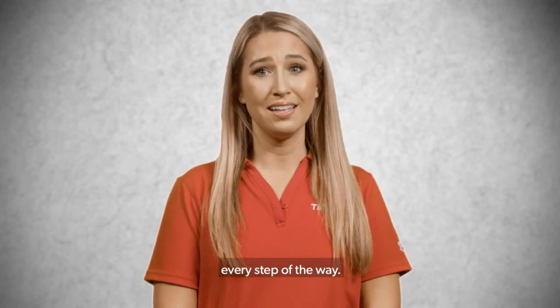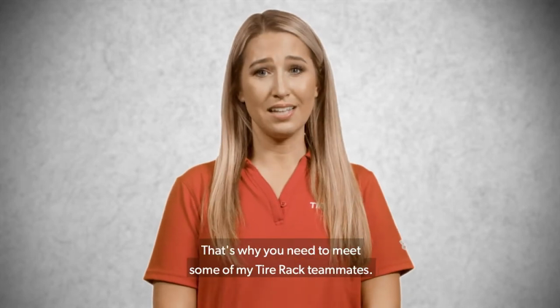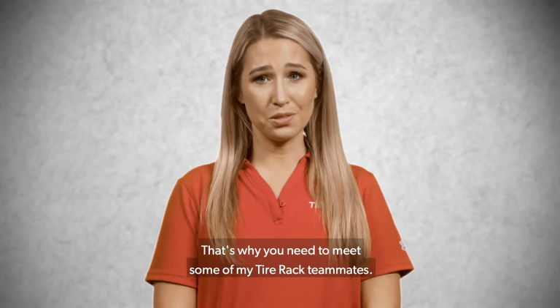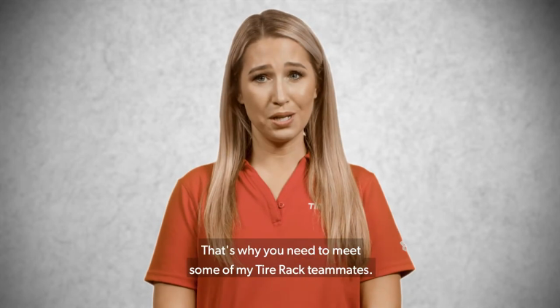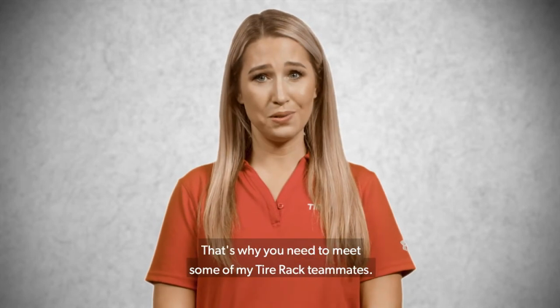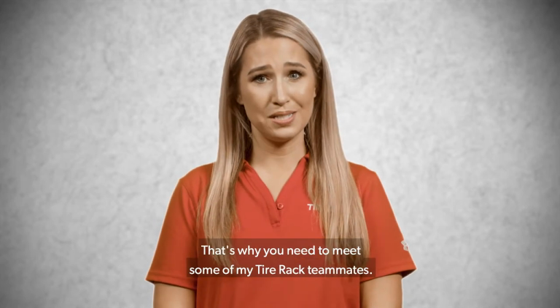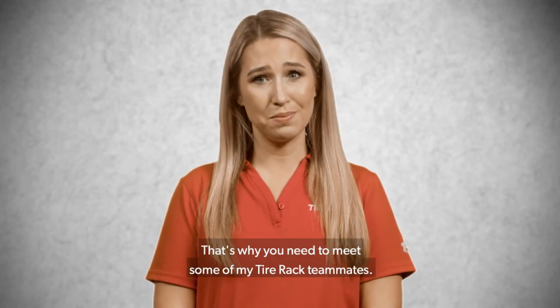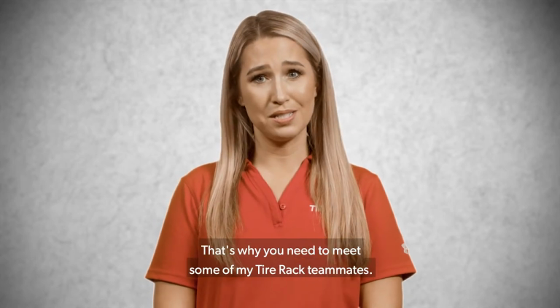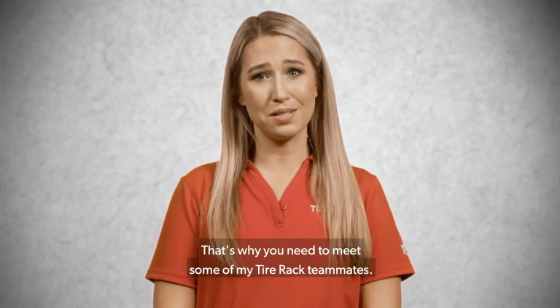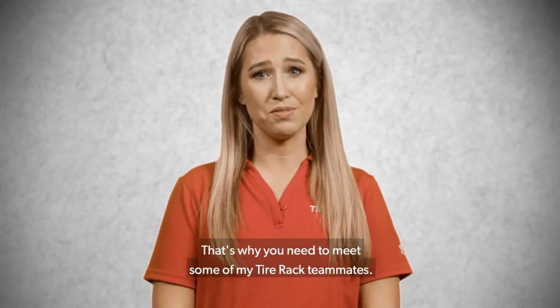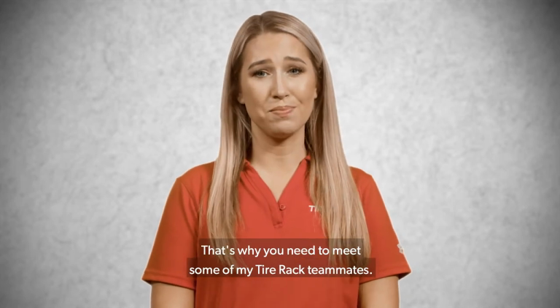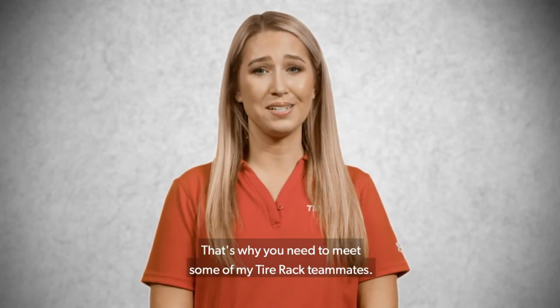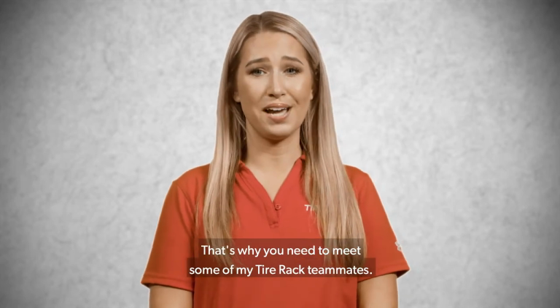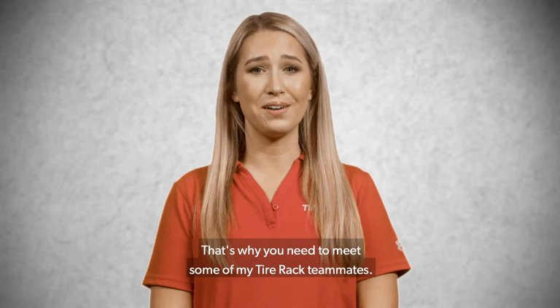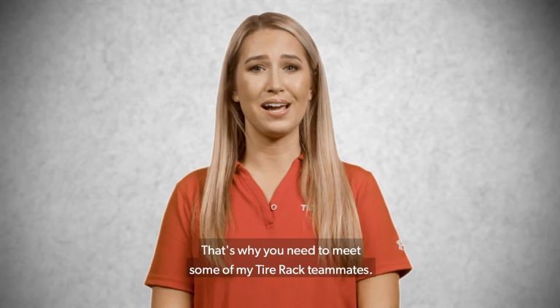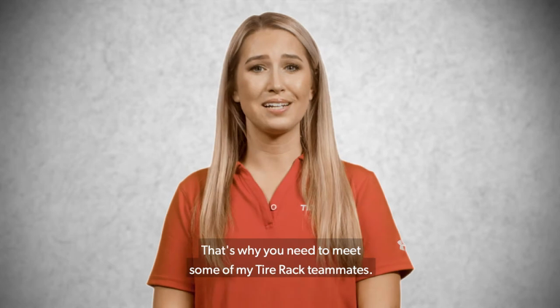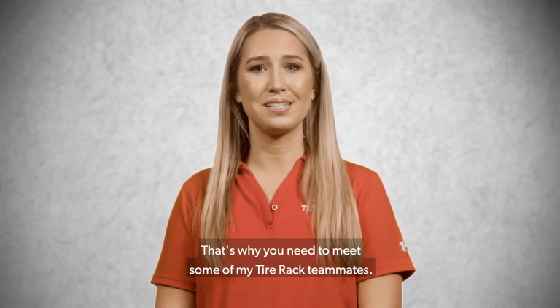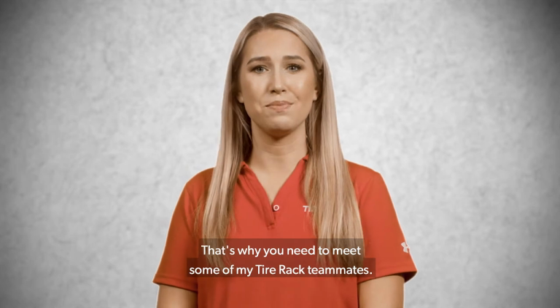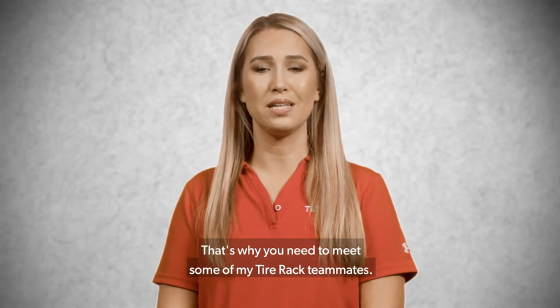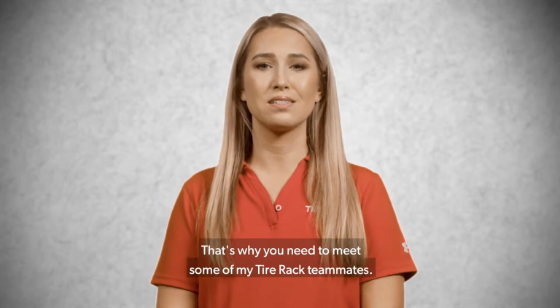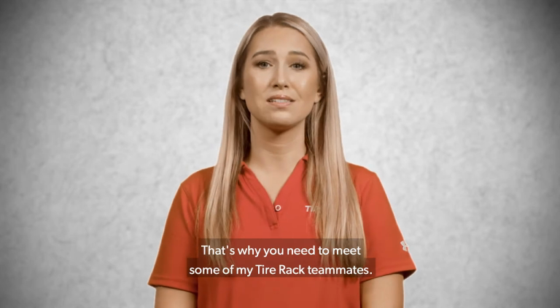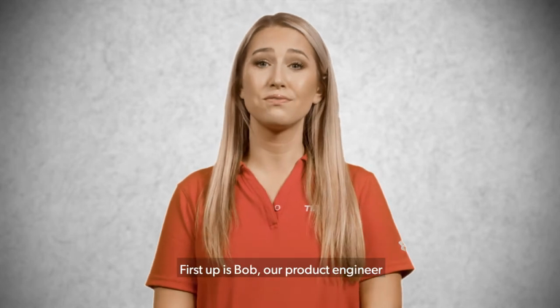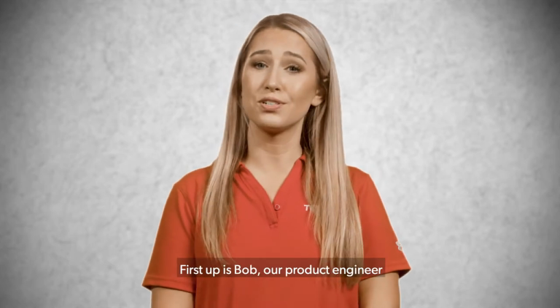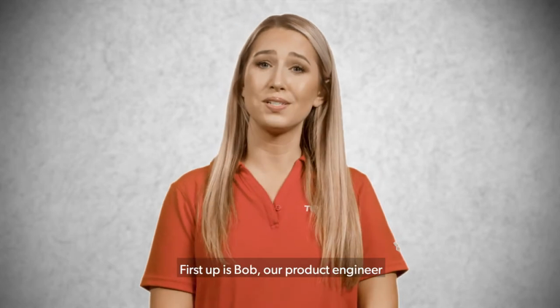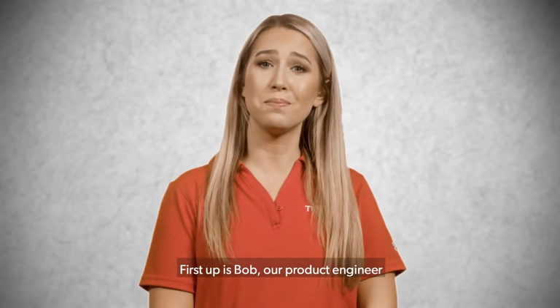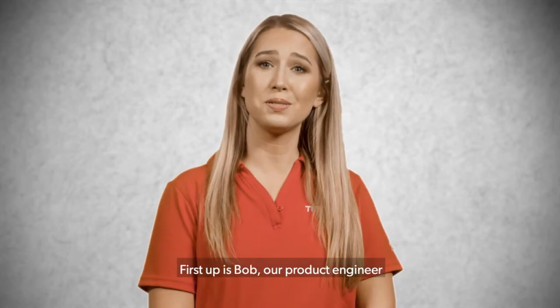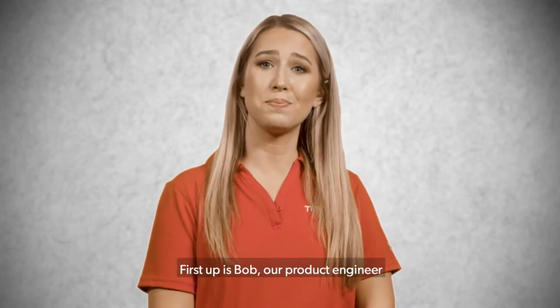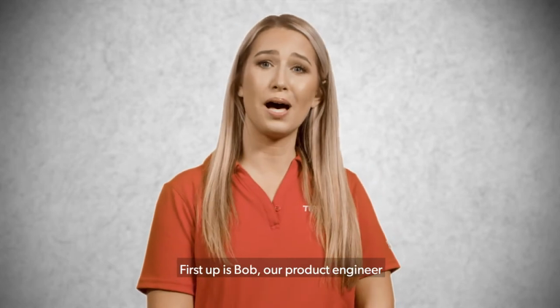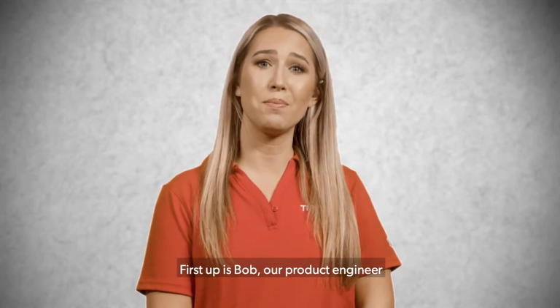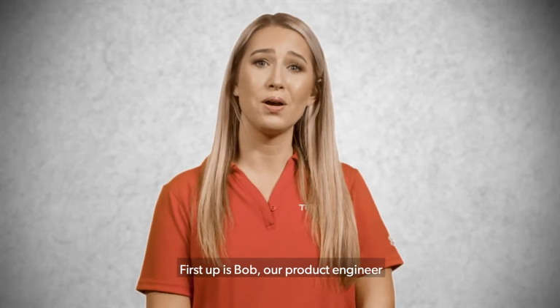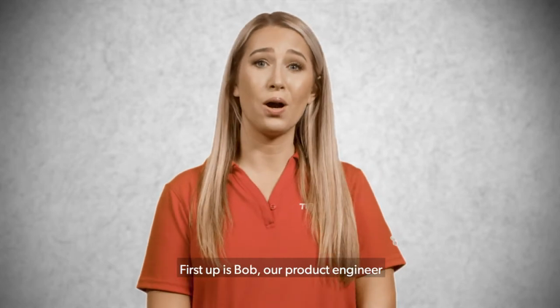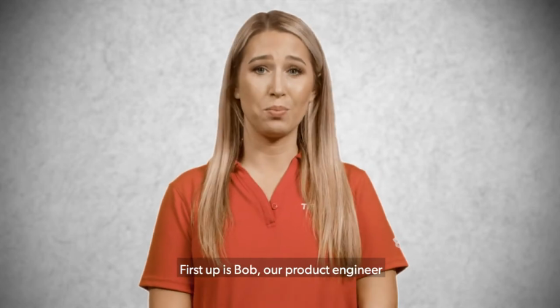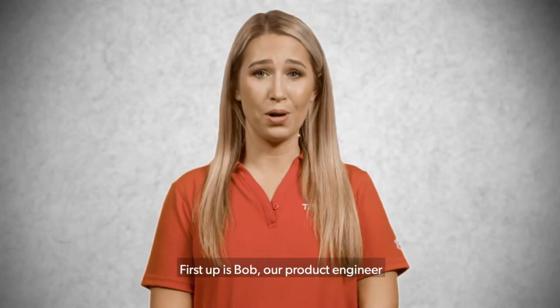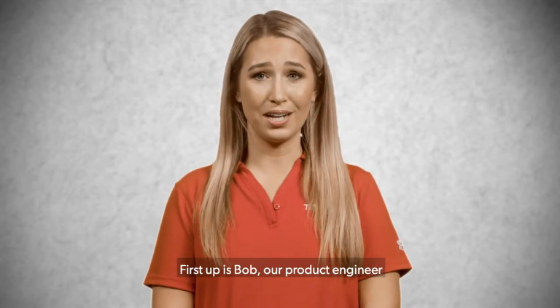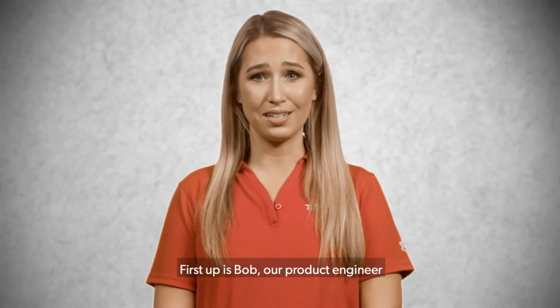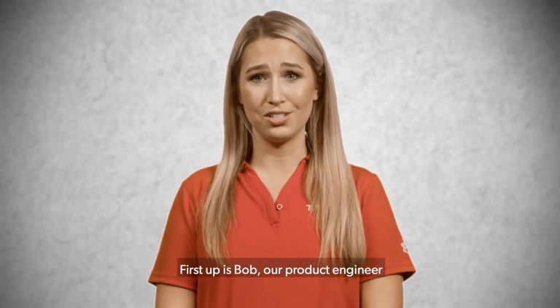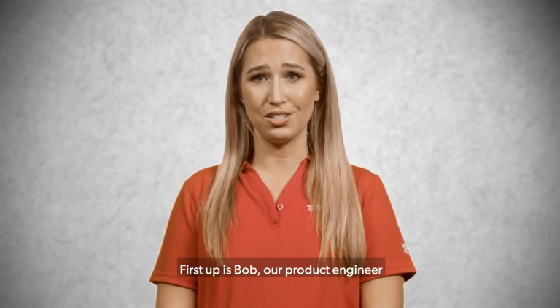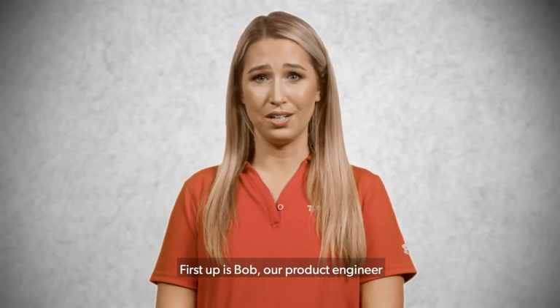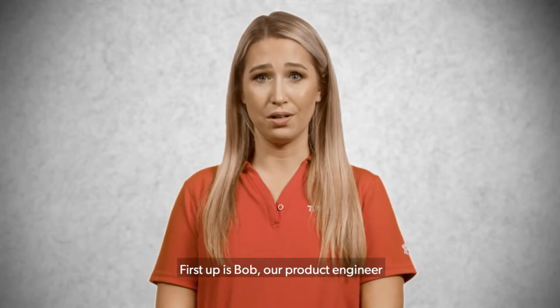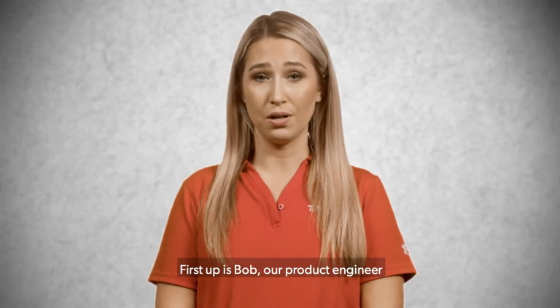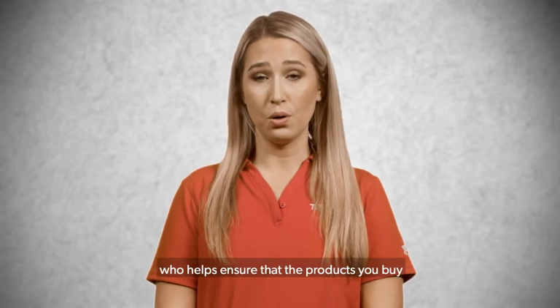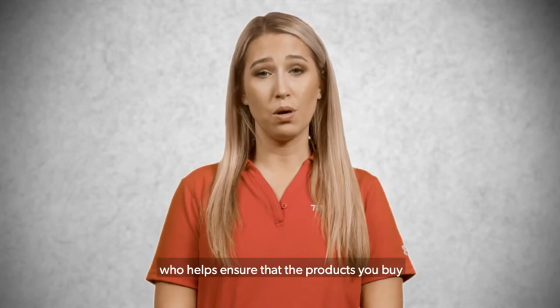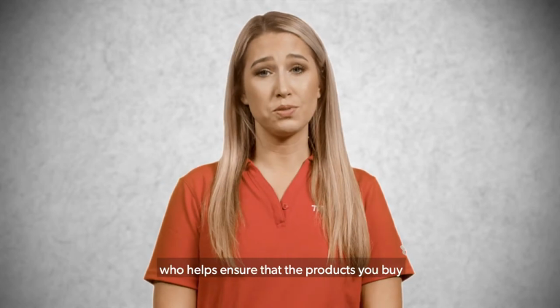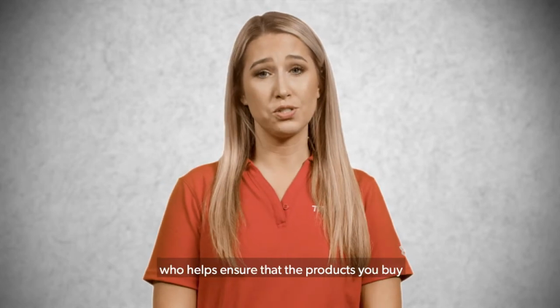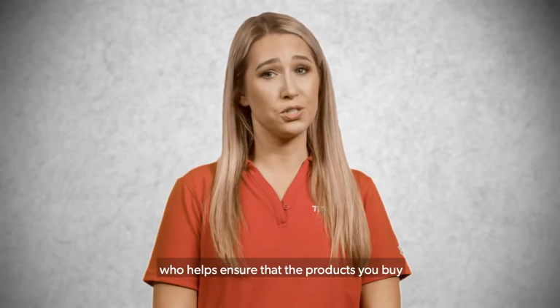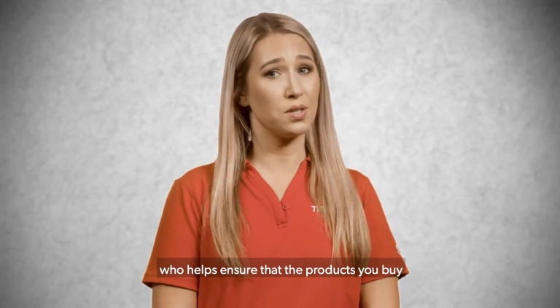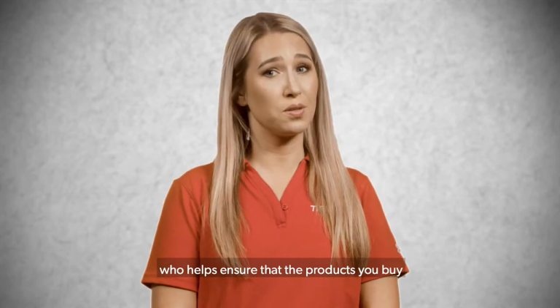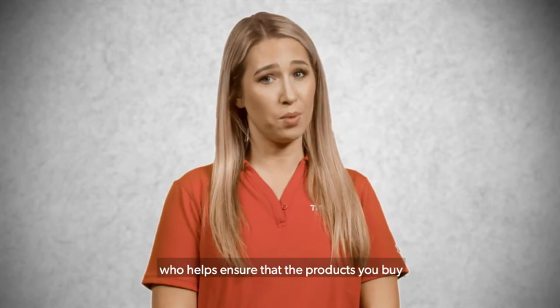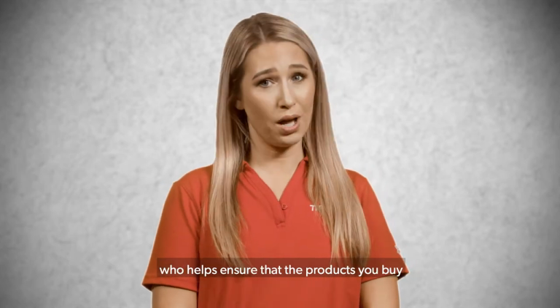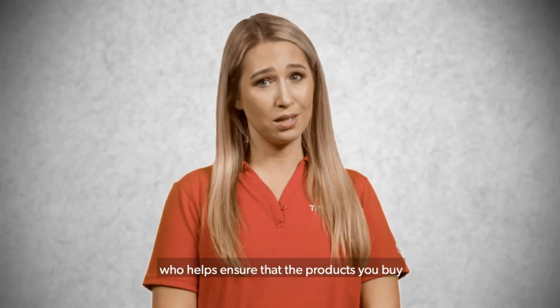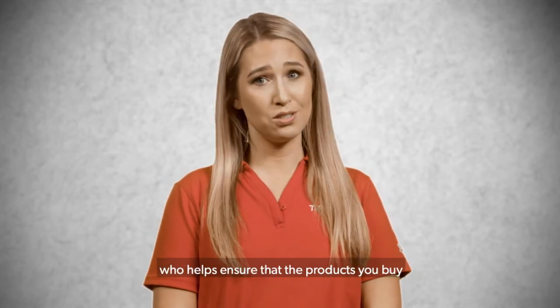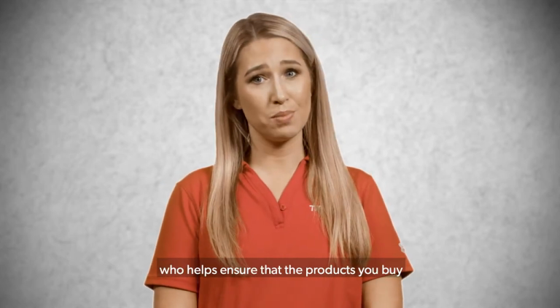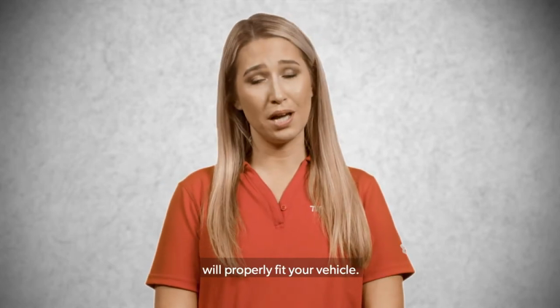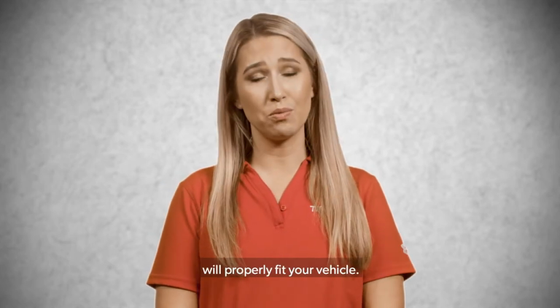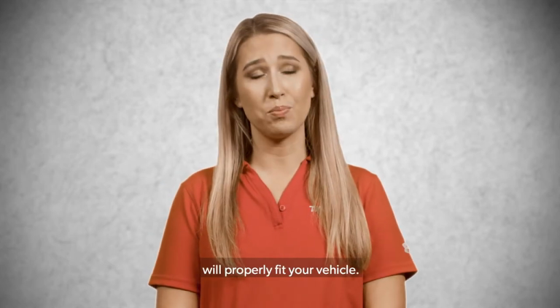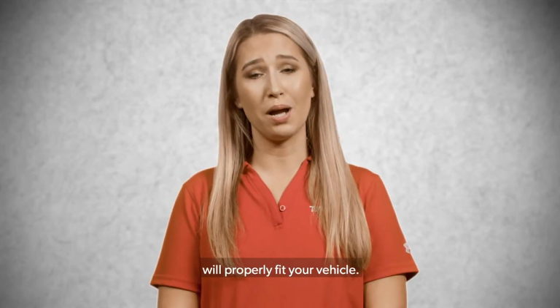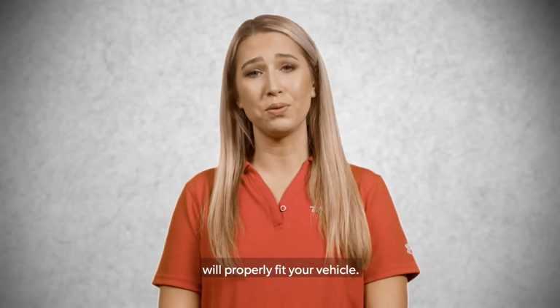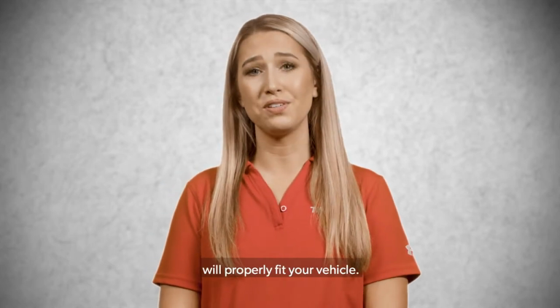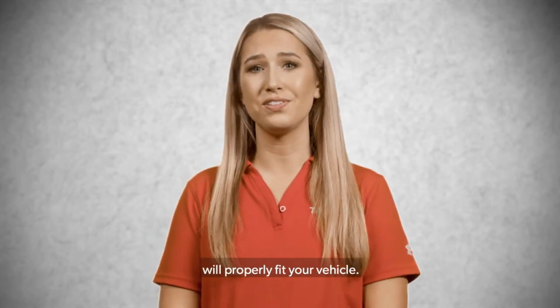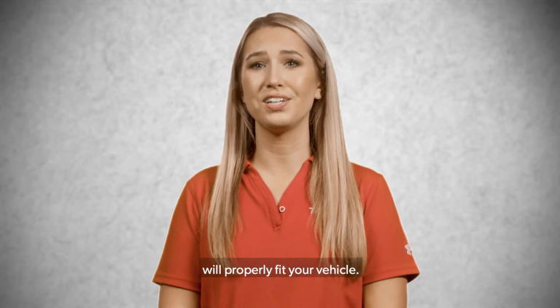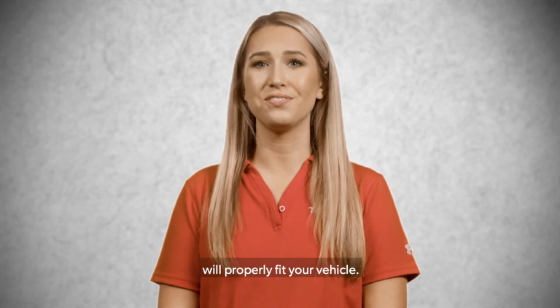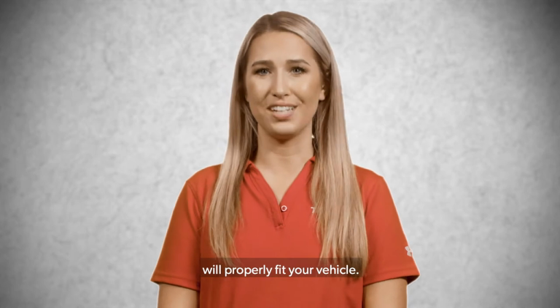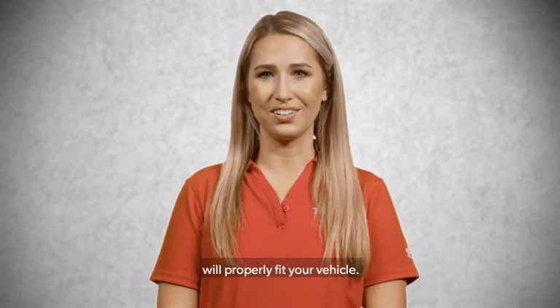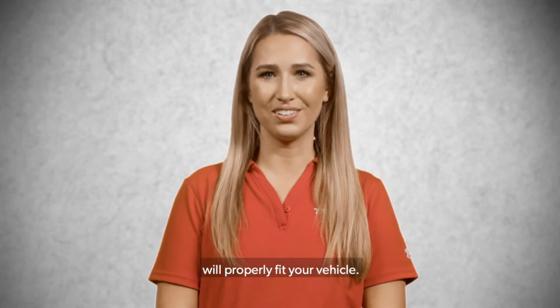That's why you need to meet some of my Tire Rack teammates. First up is Bob, our product engineer, who helps ensure that the products you buy will properly fit your vehicle.